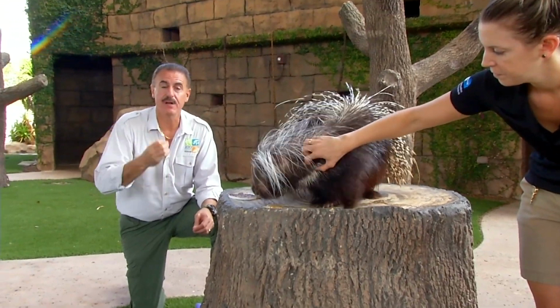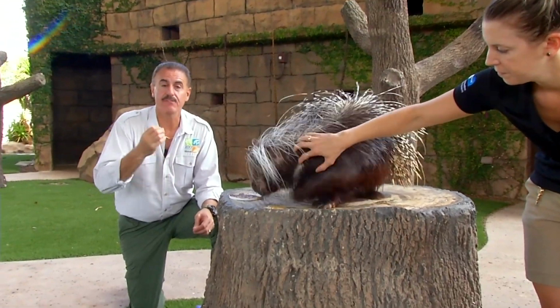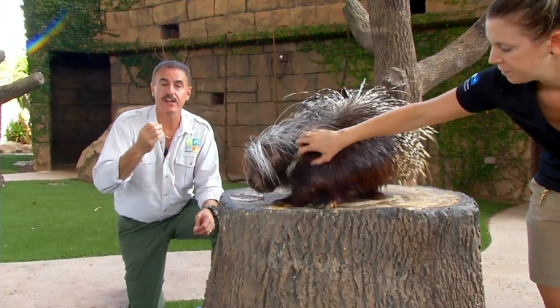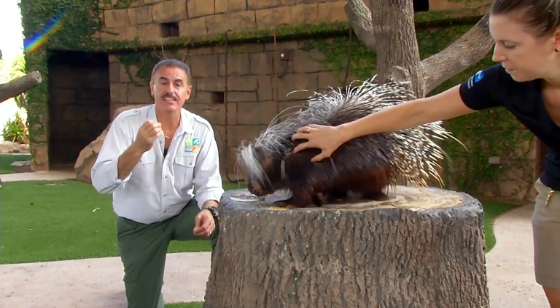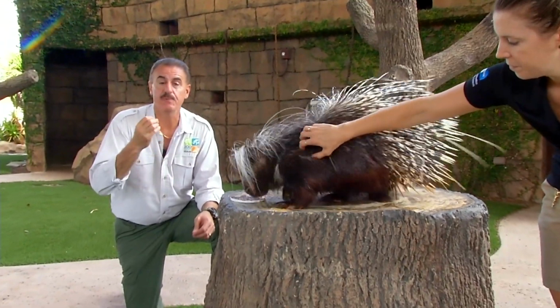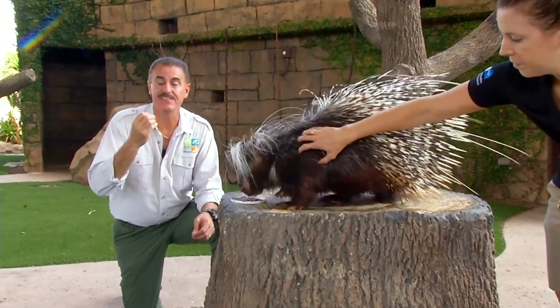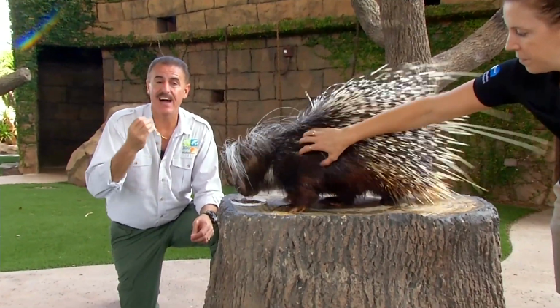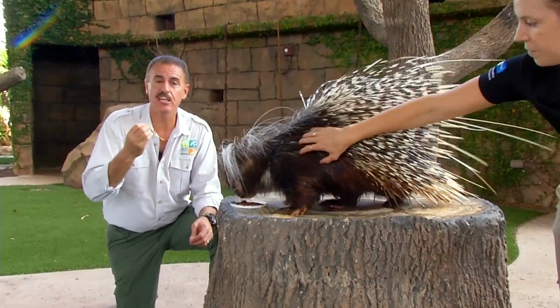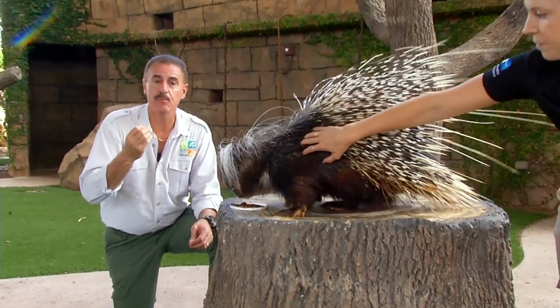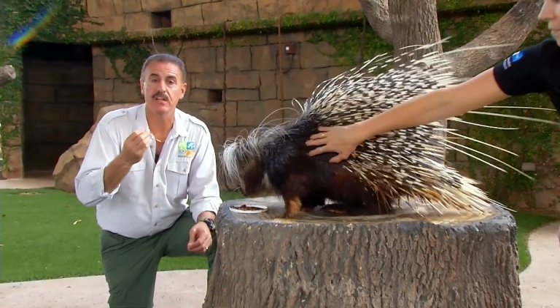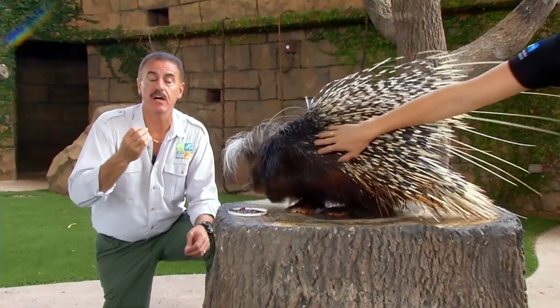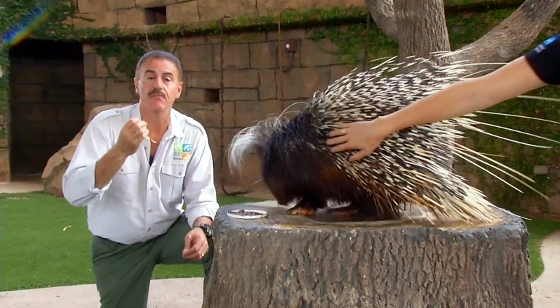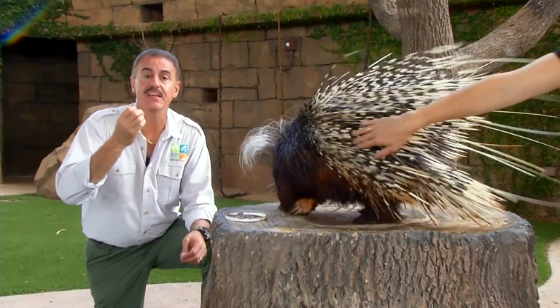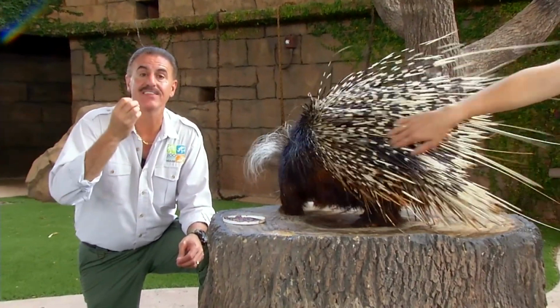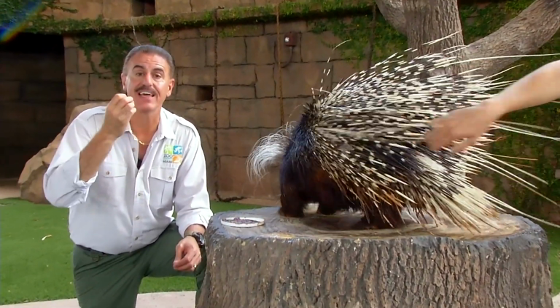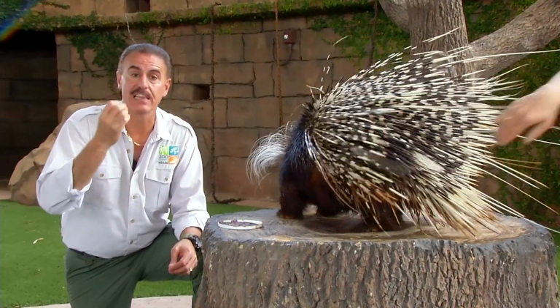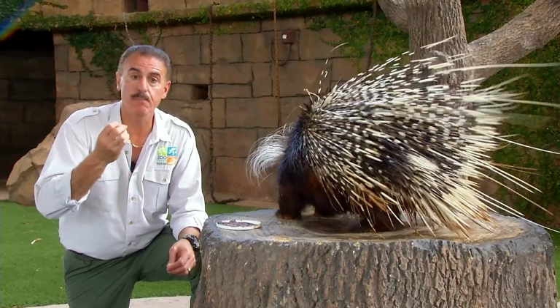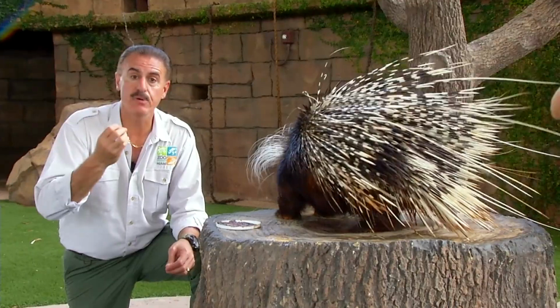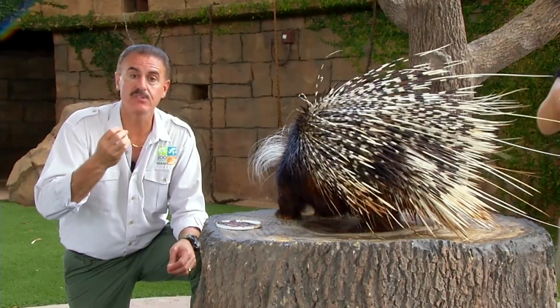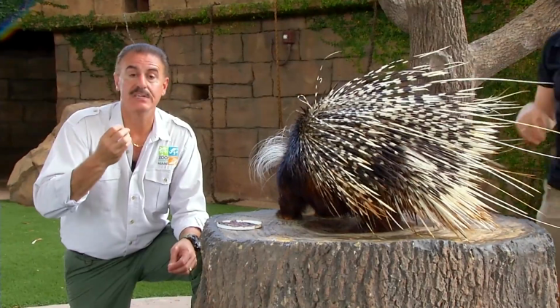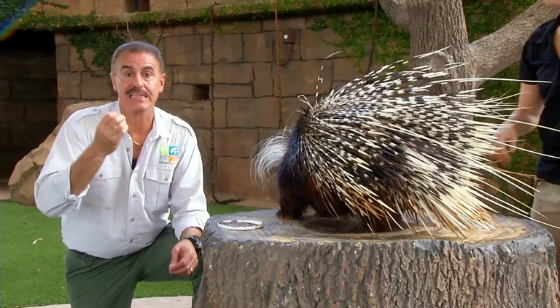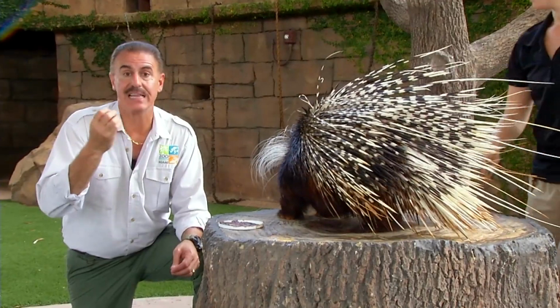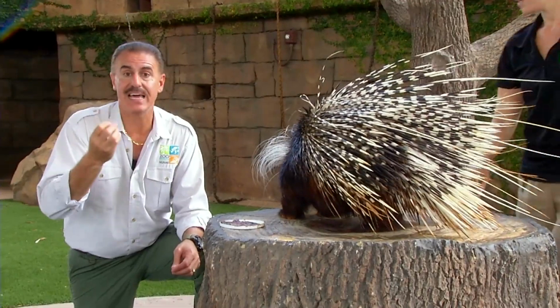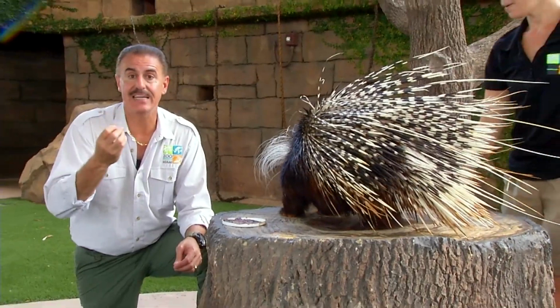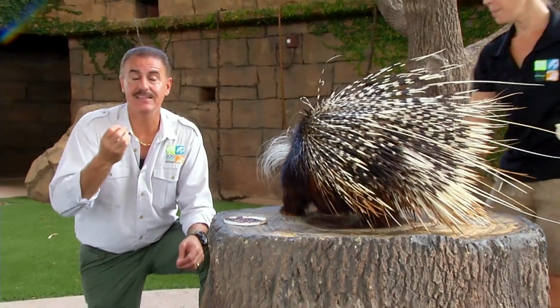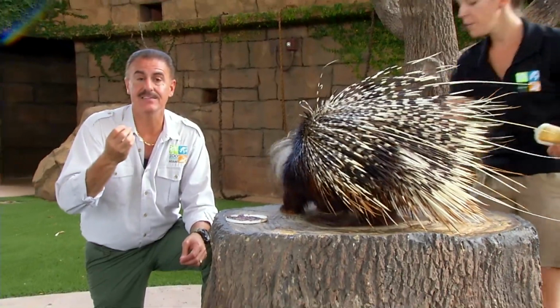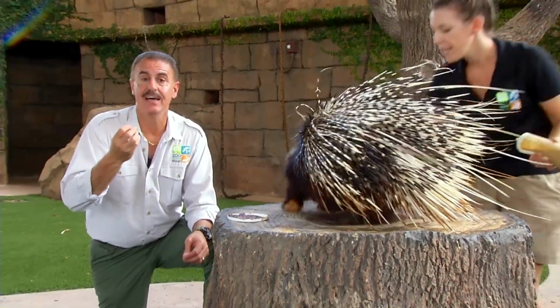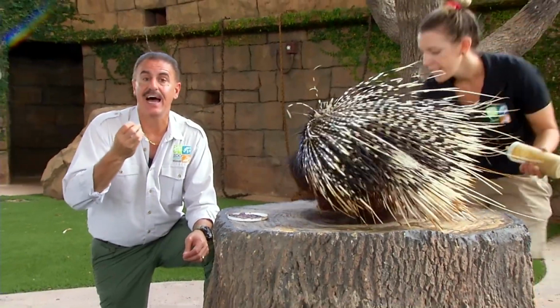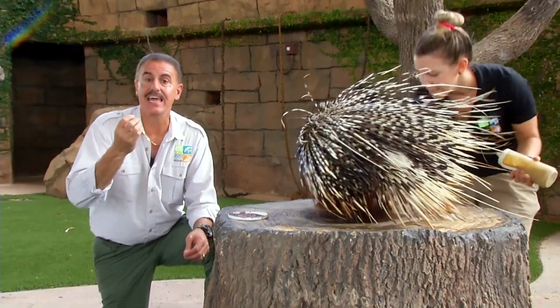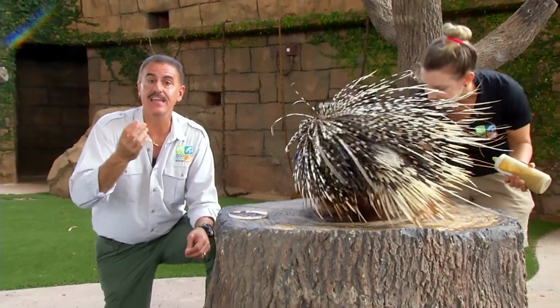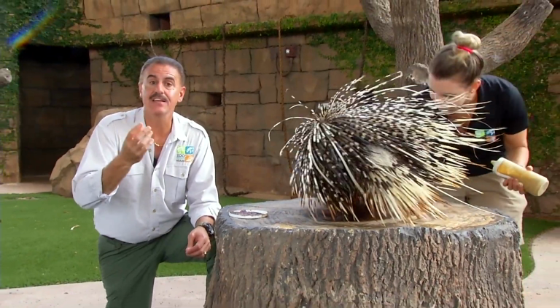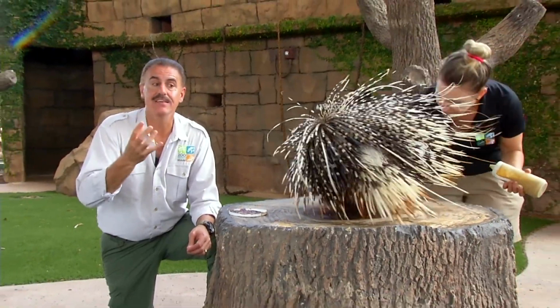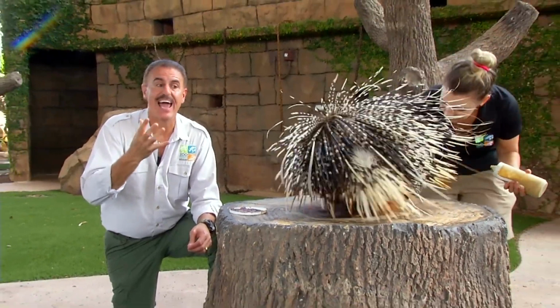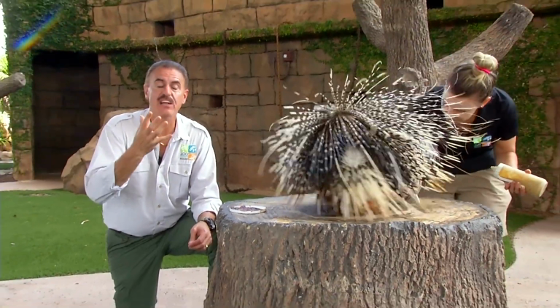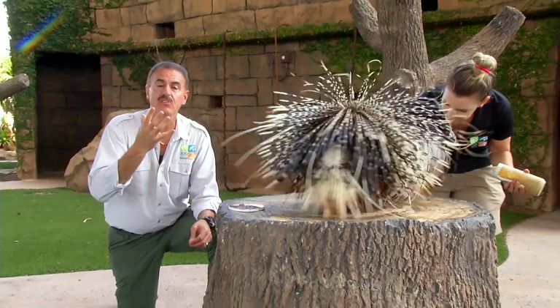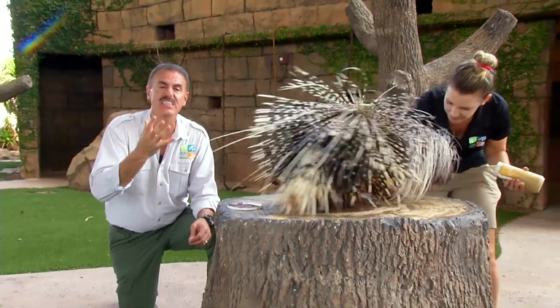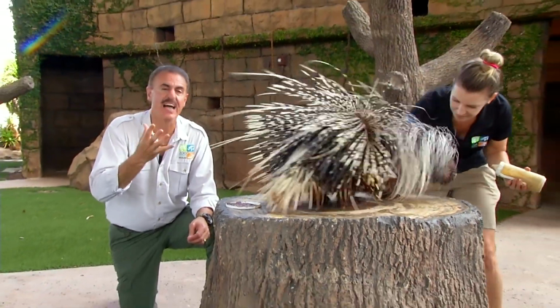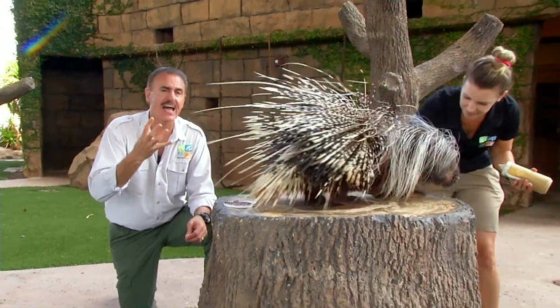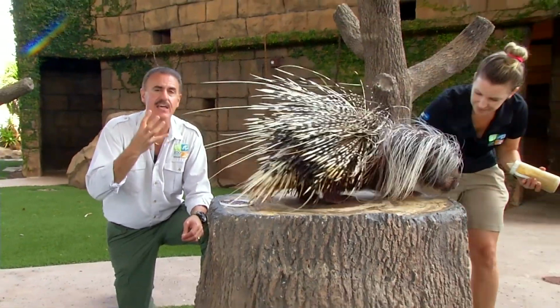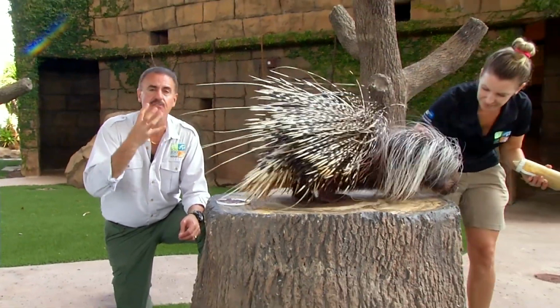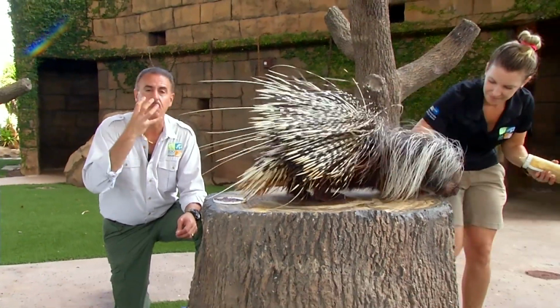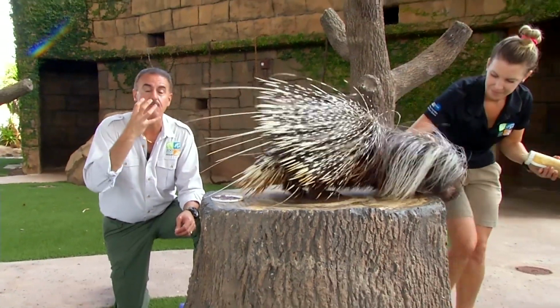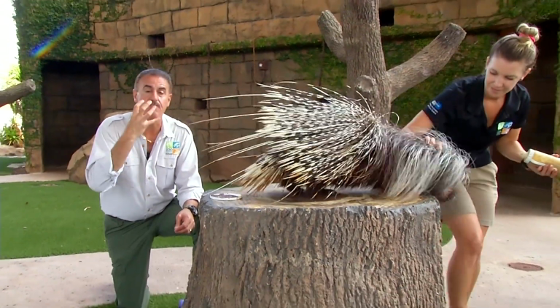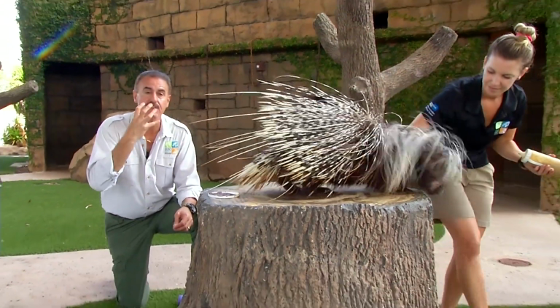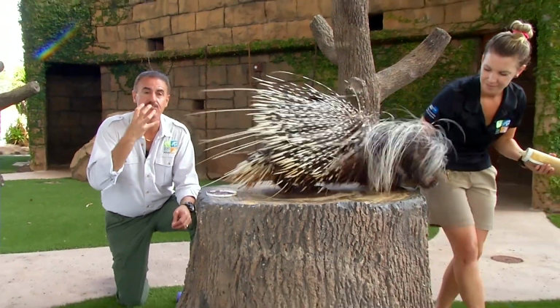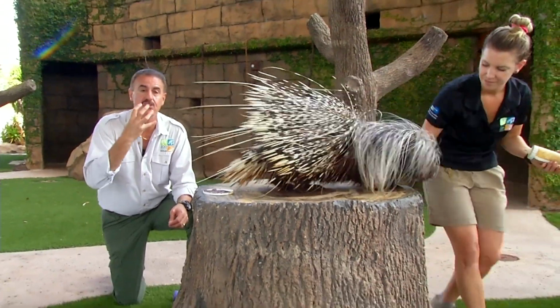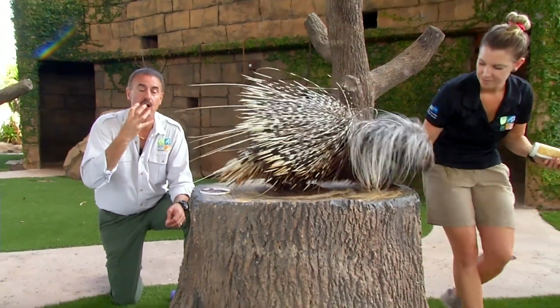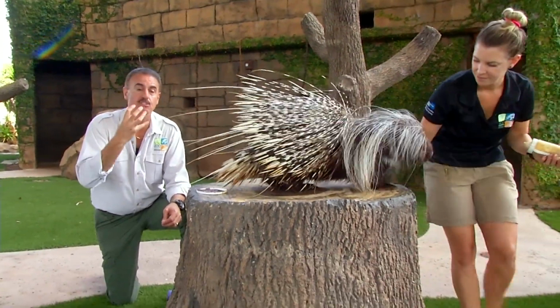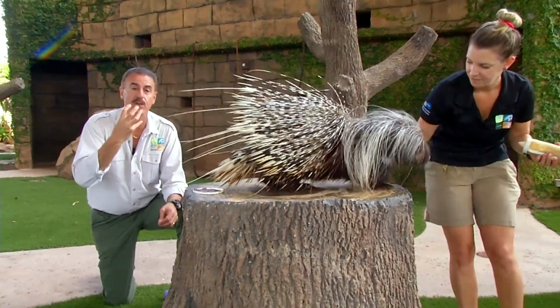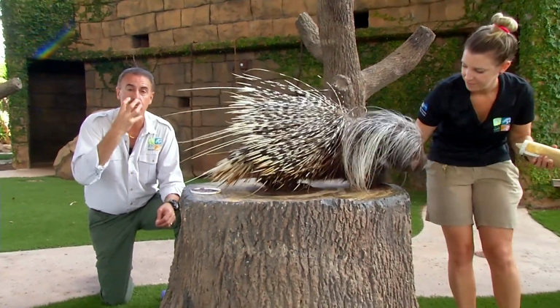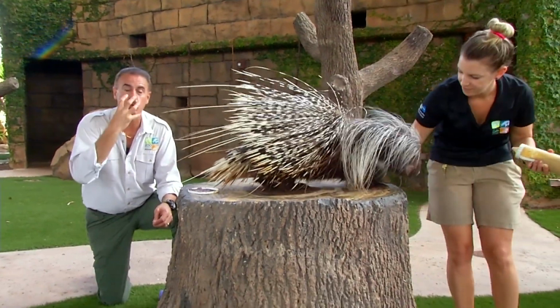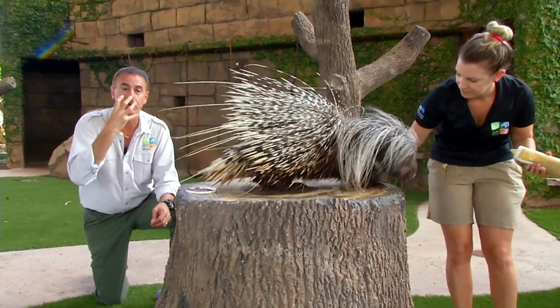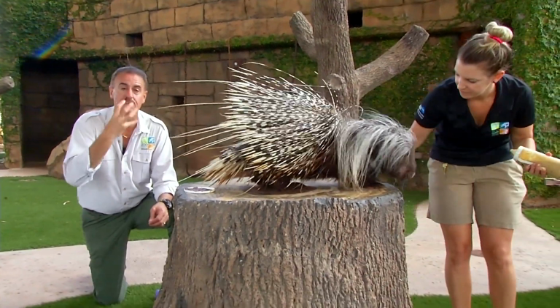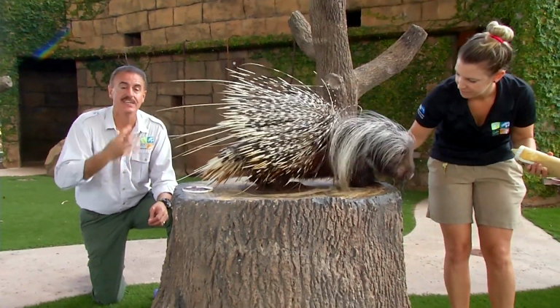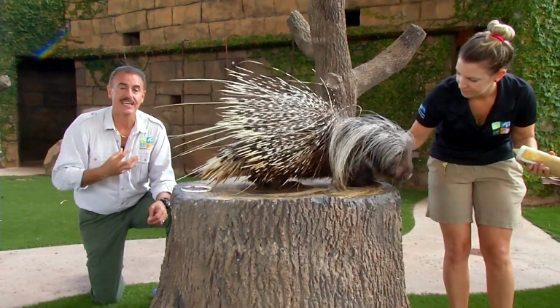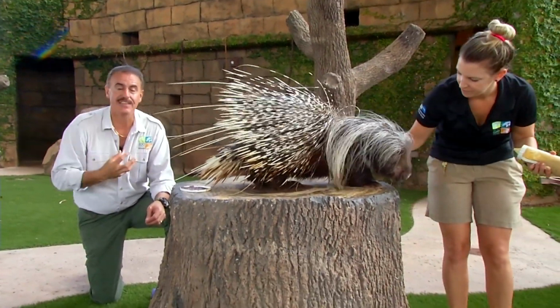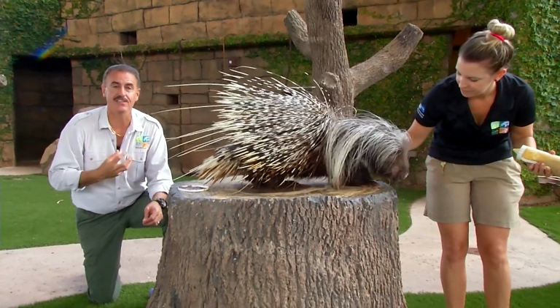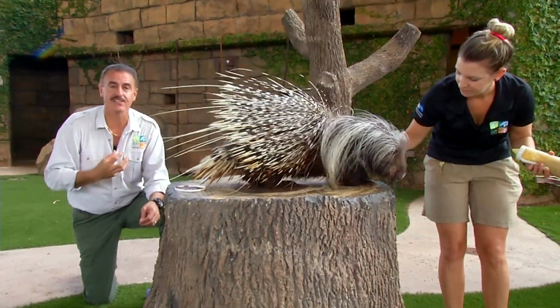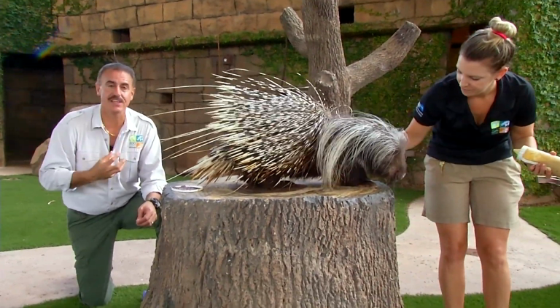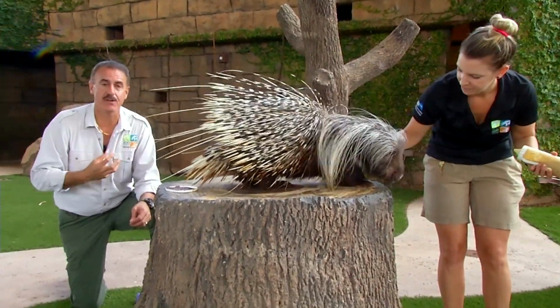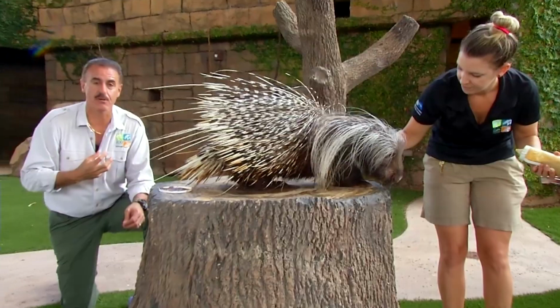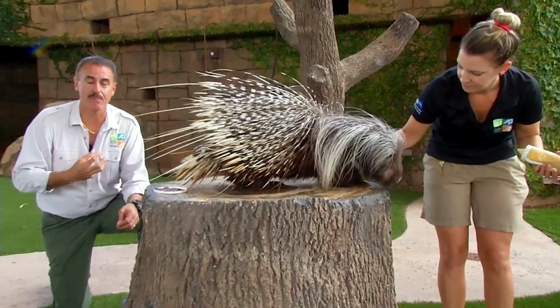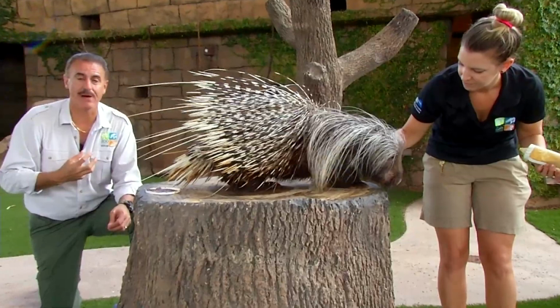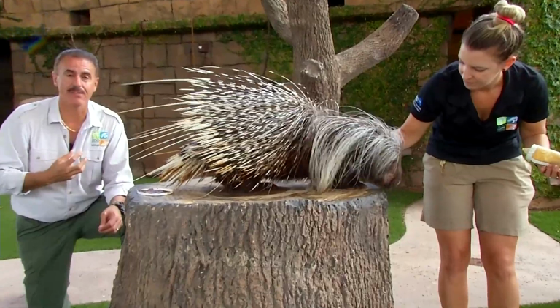As a matter of fact, it's been documented that things like leopards, lions, and hyenas have actually died from the infections caused by those quills in the snout or mouth.